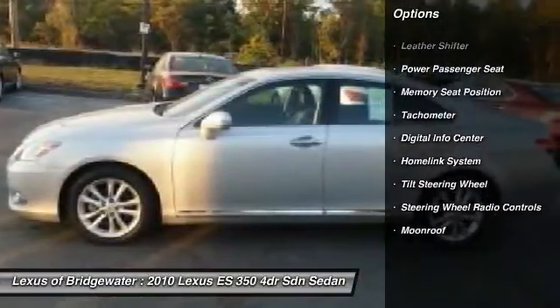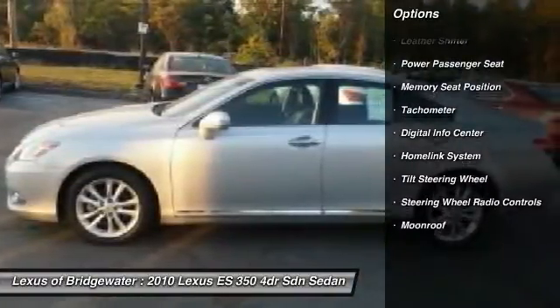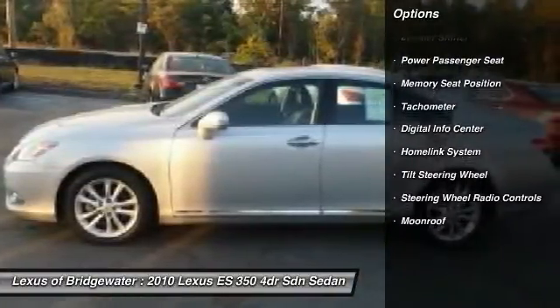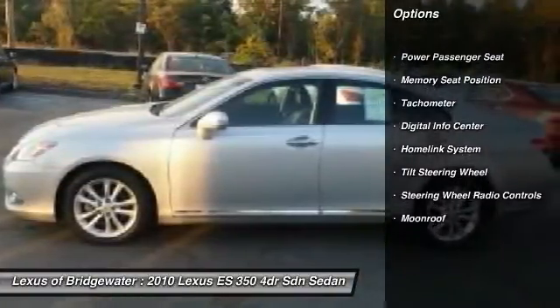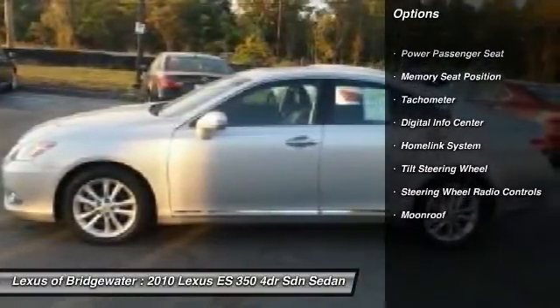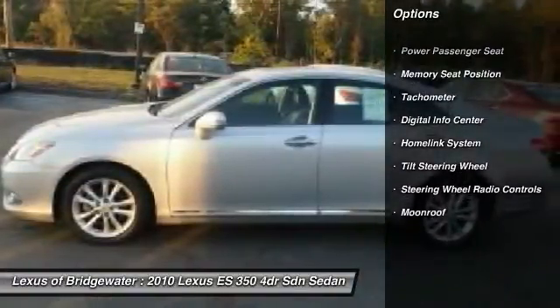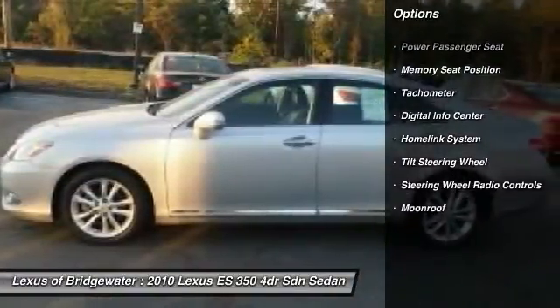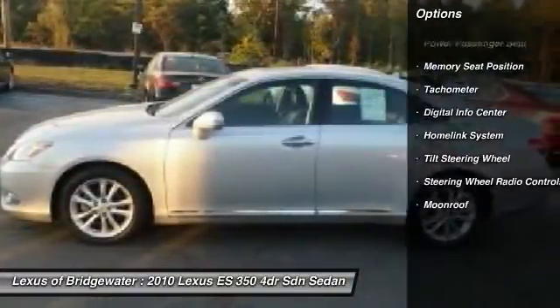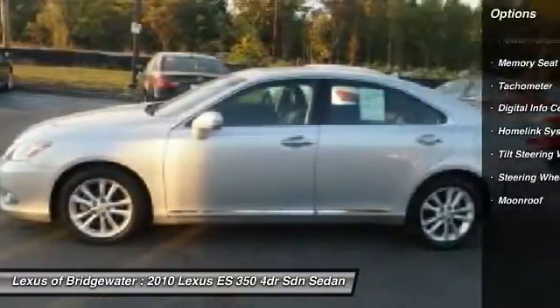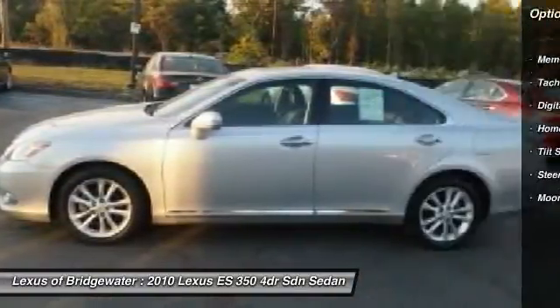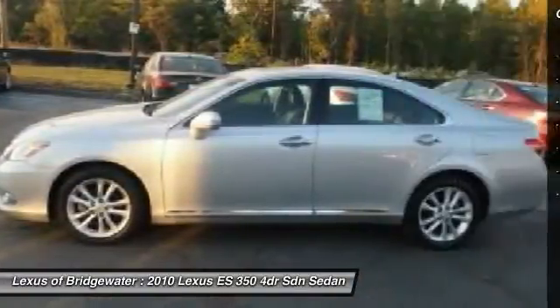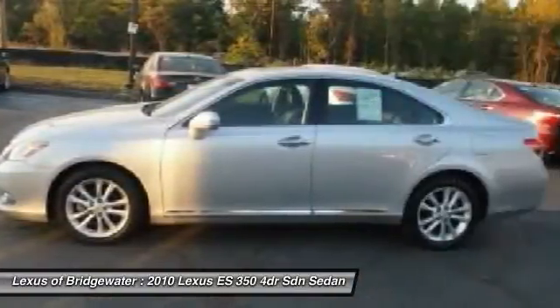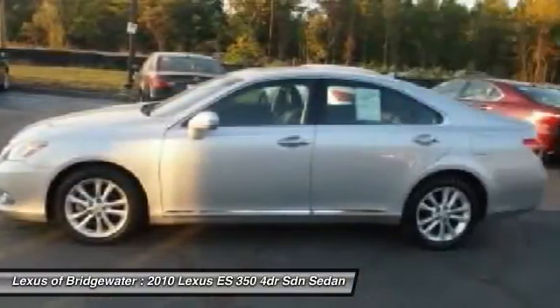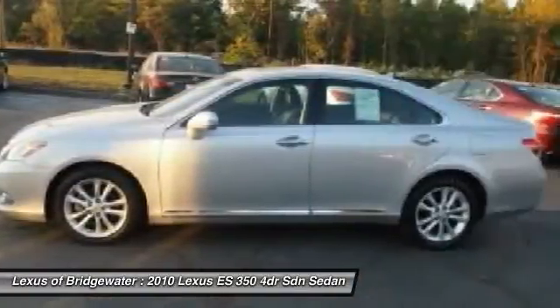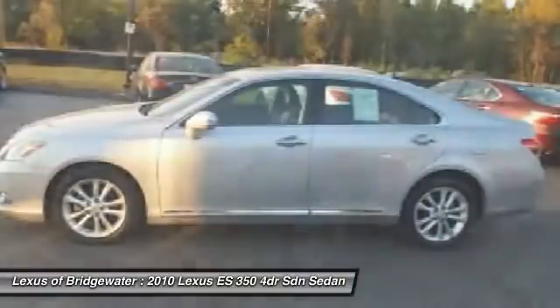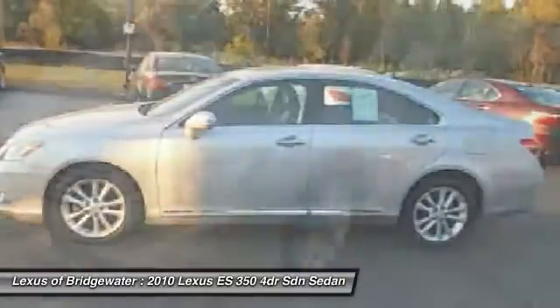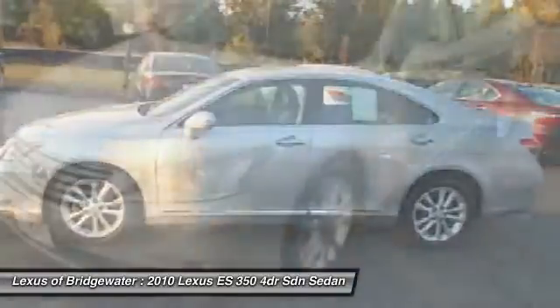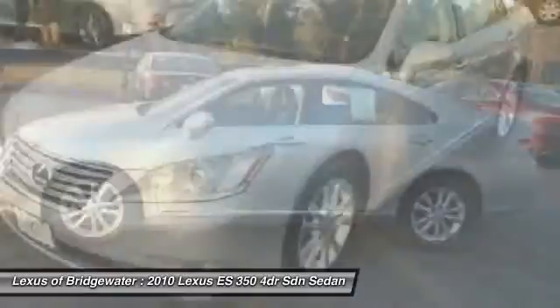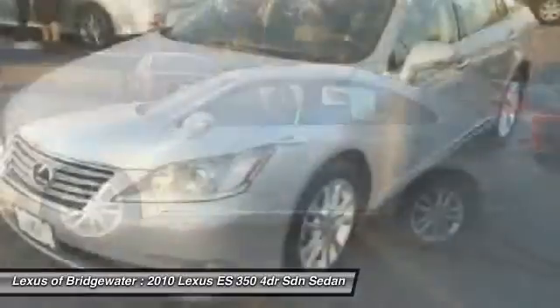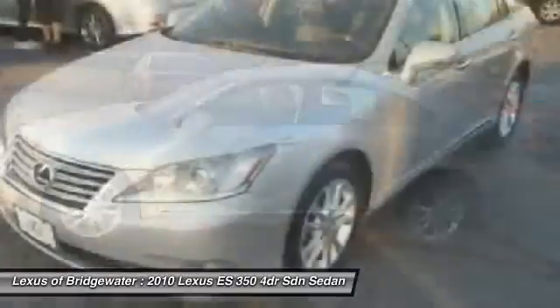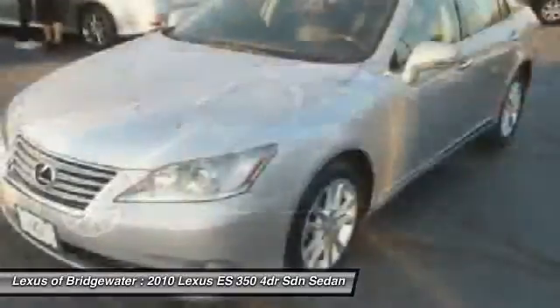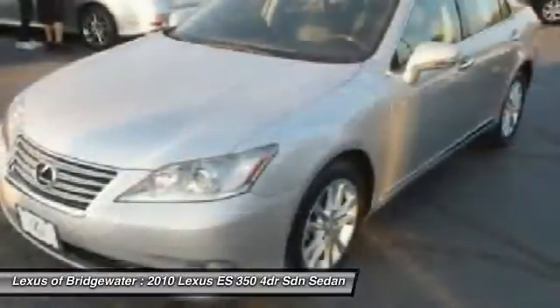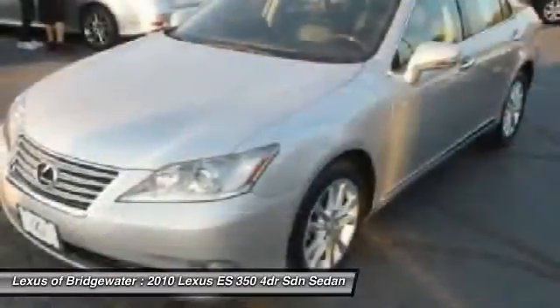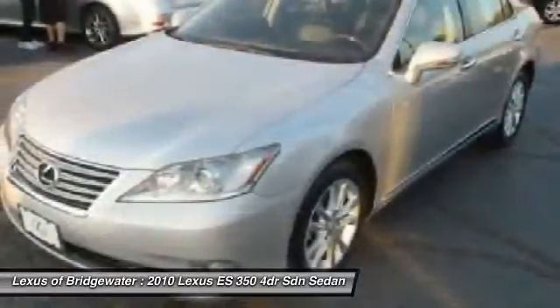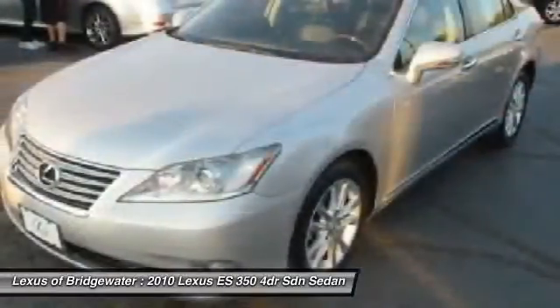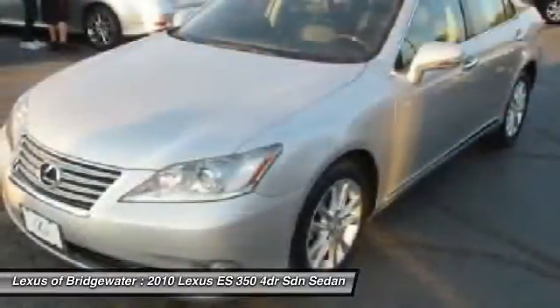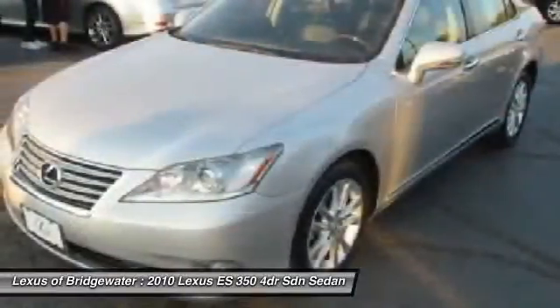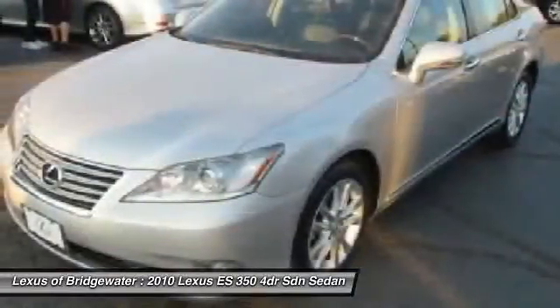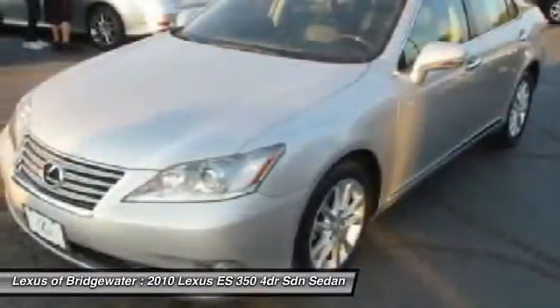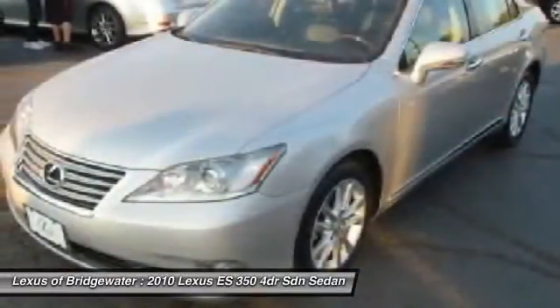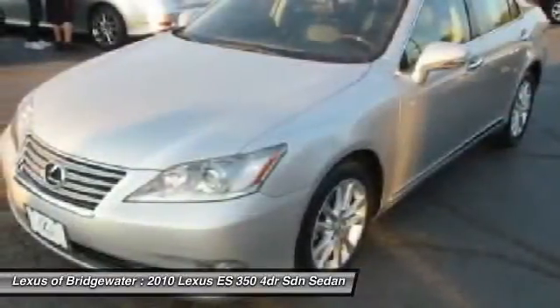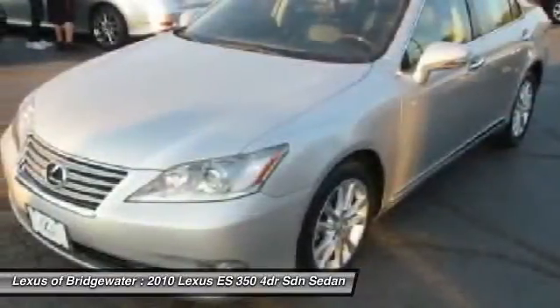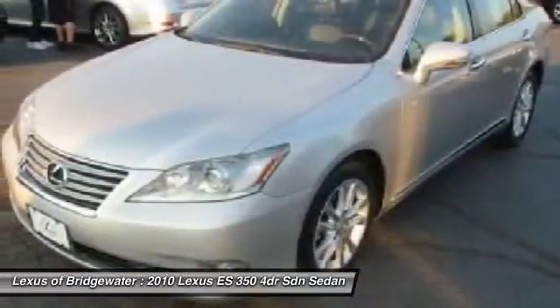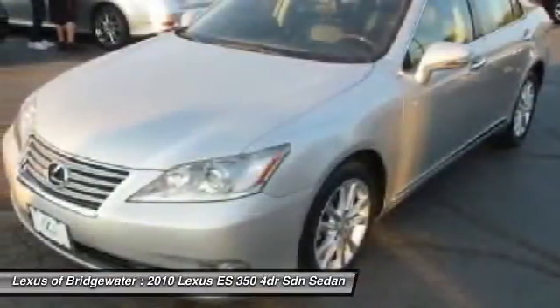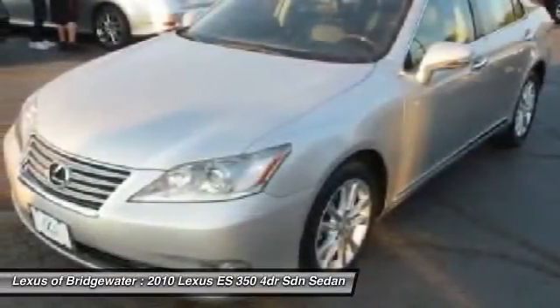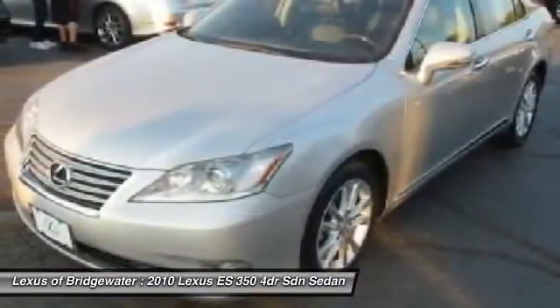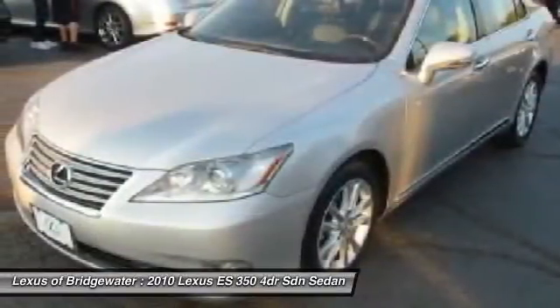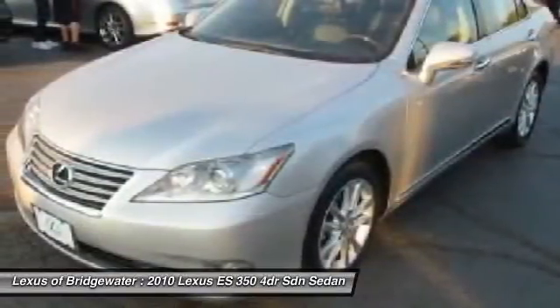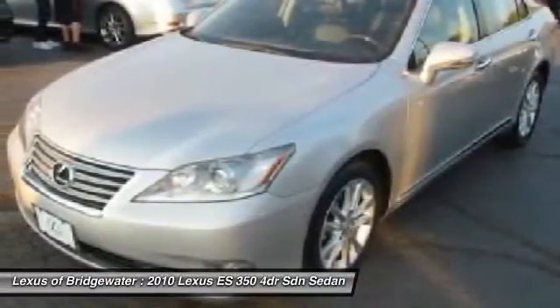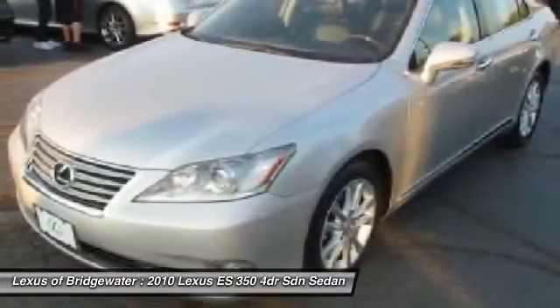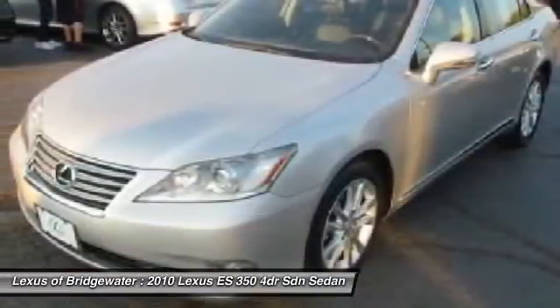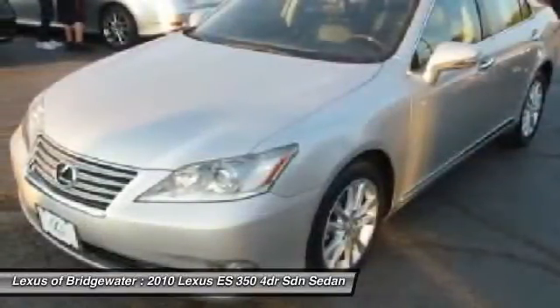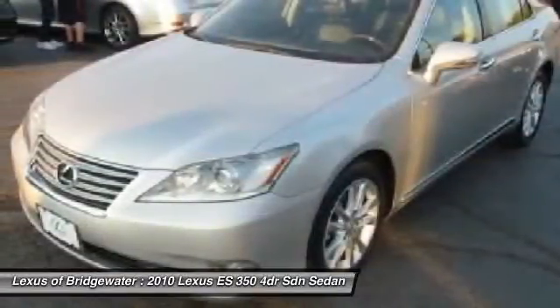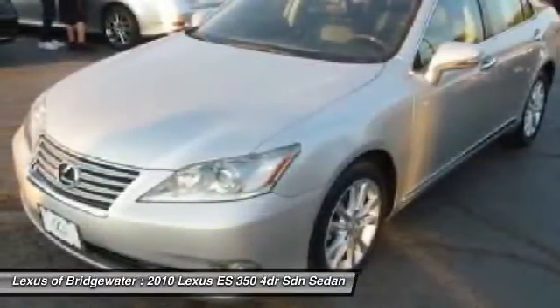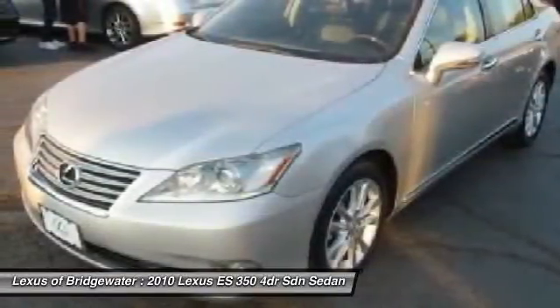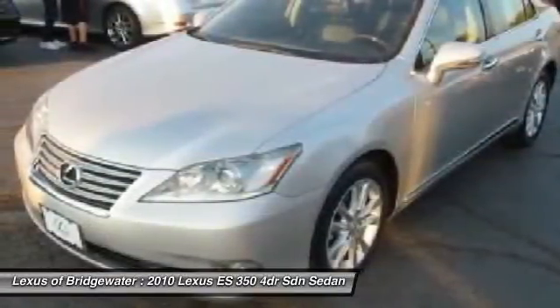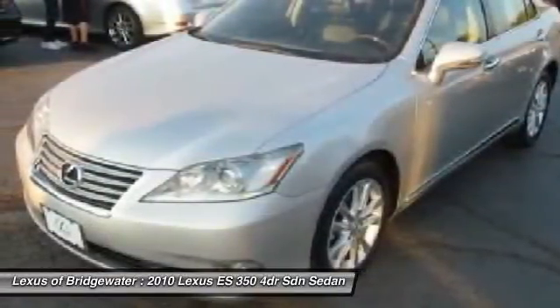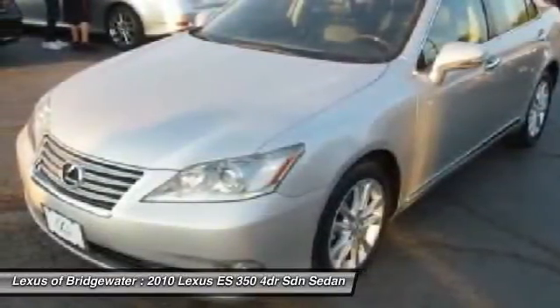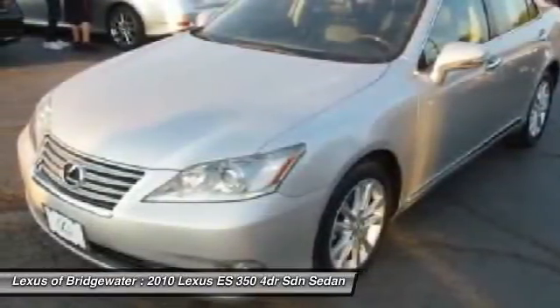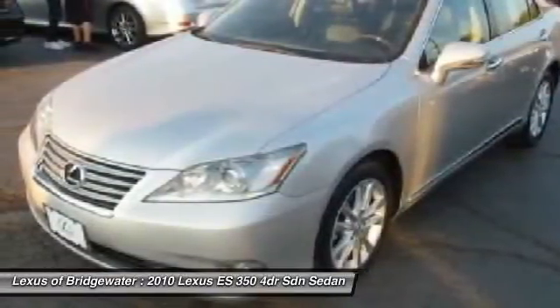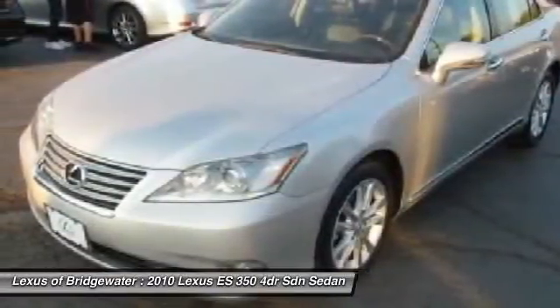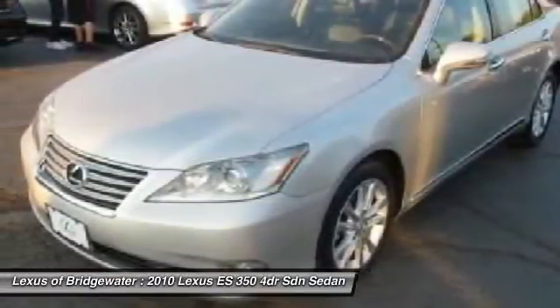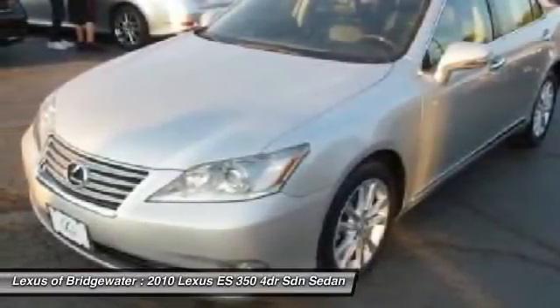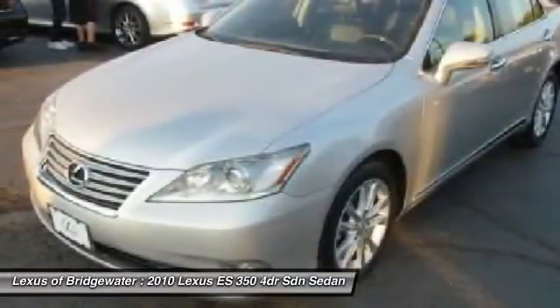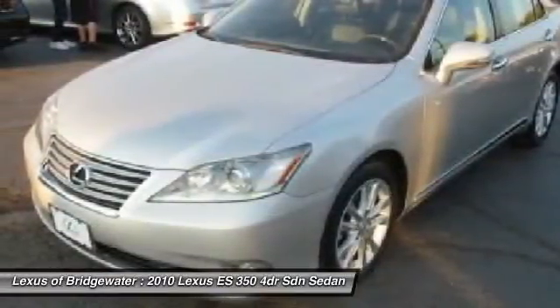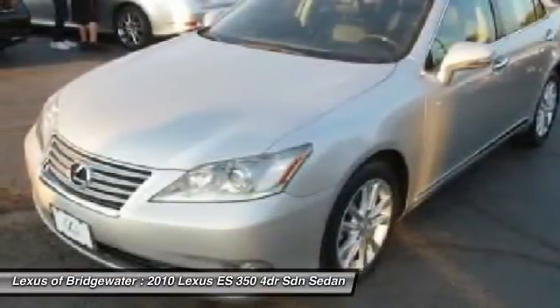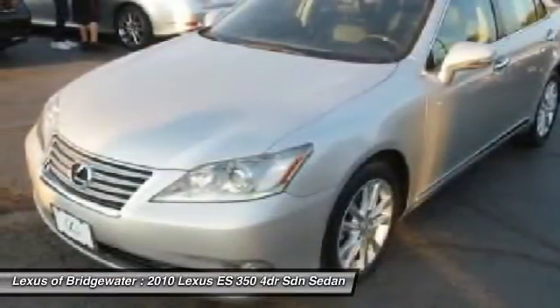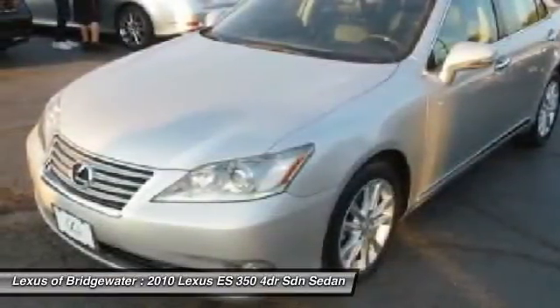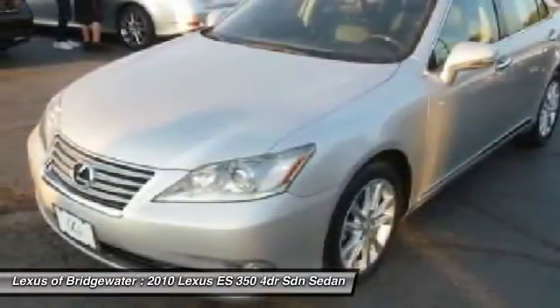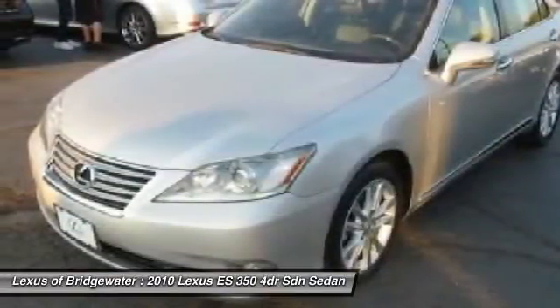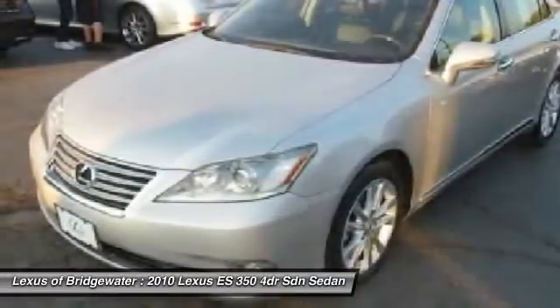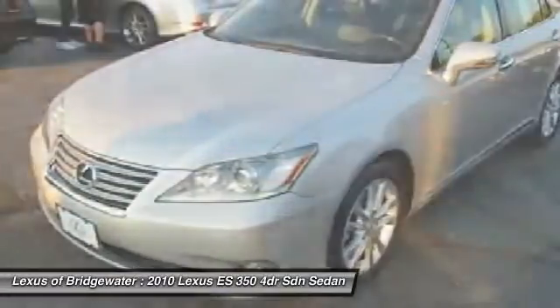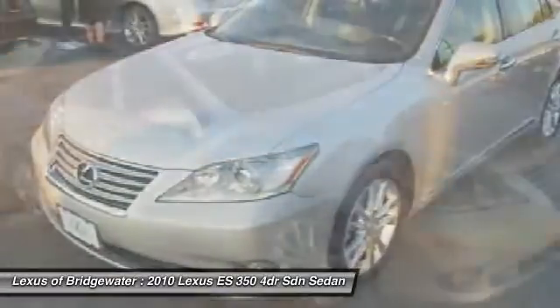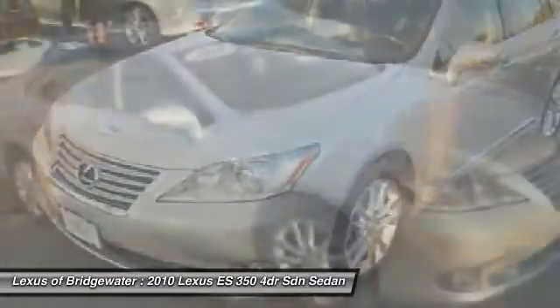Front air conditioning, keyless entry, fog lights, CD player, security system, power windows.